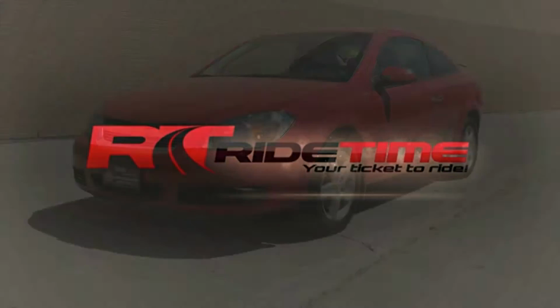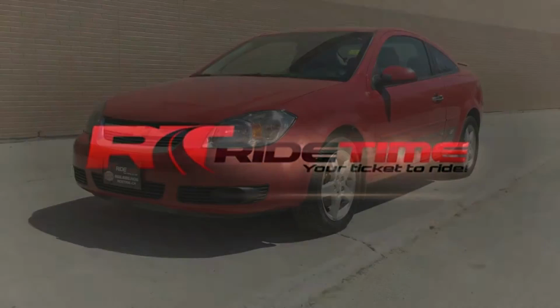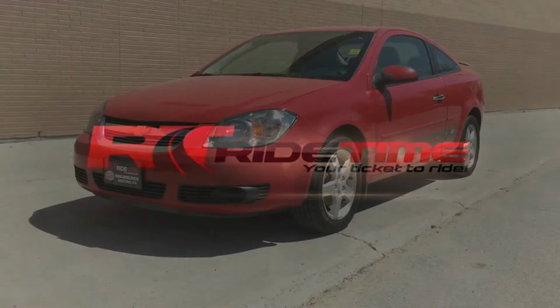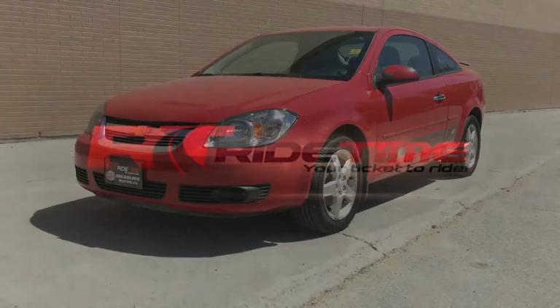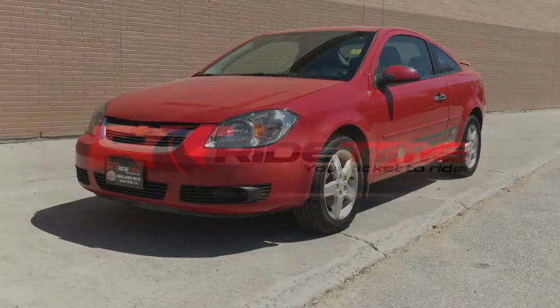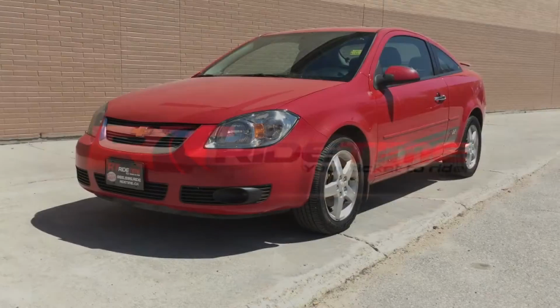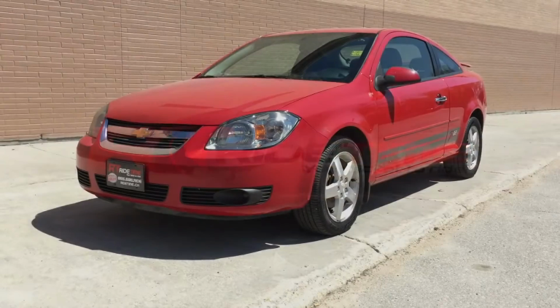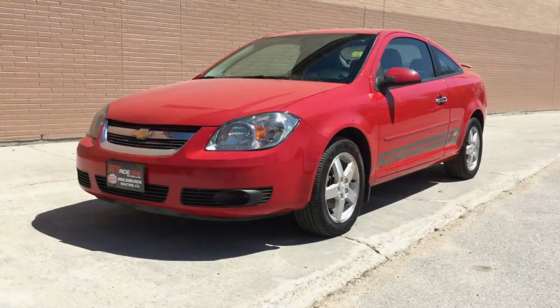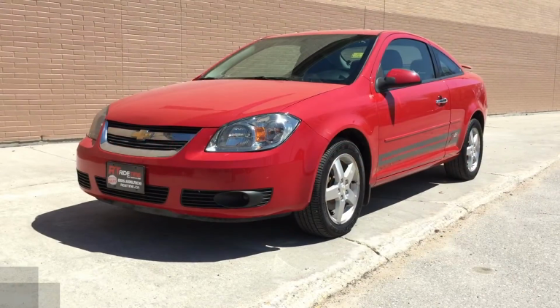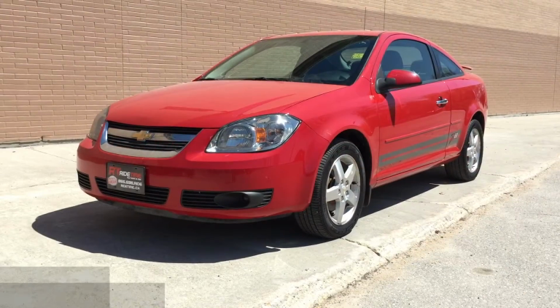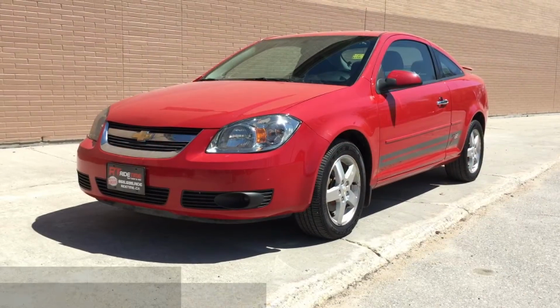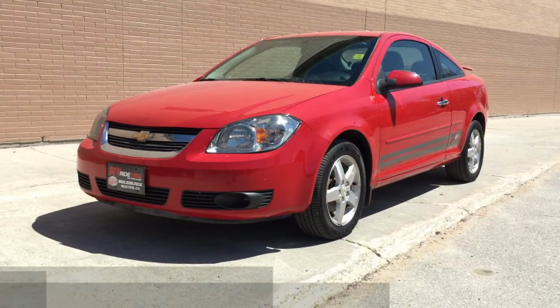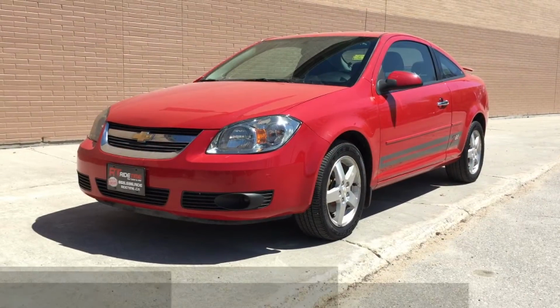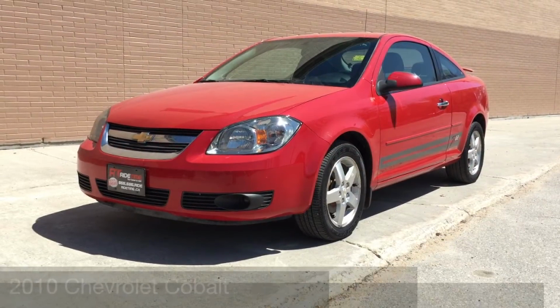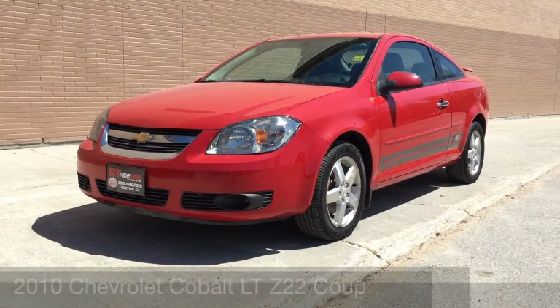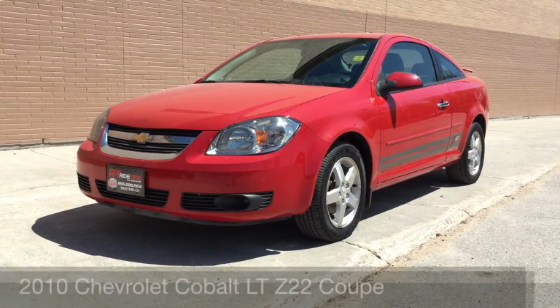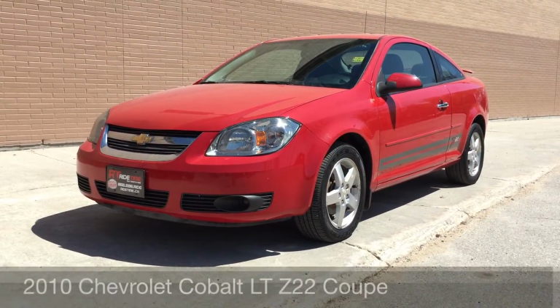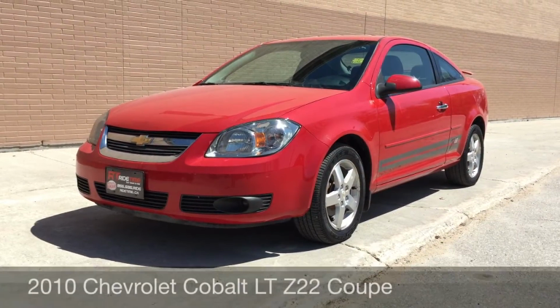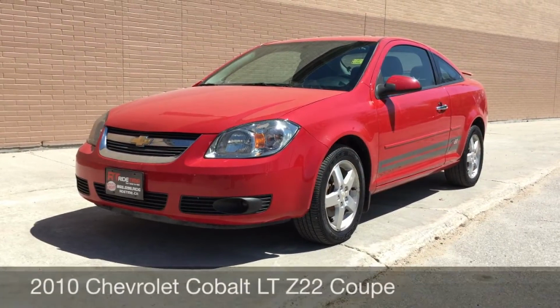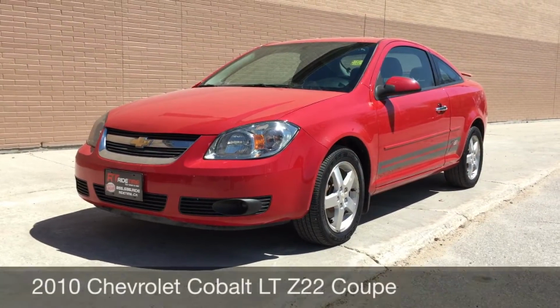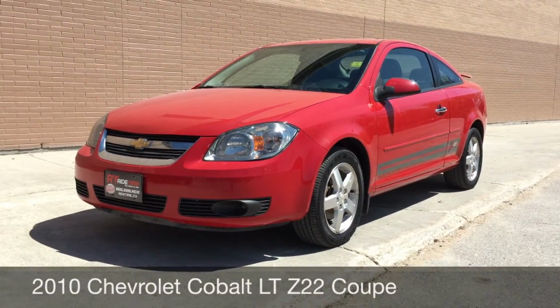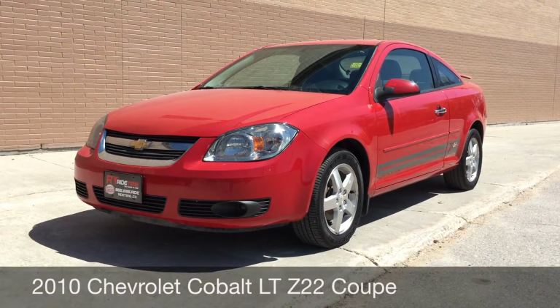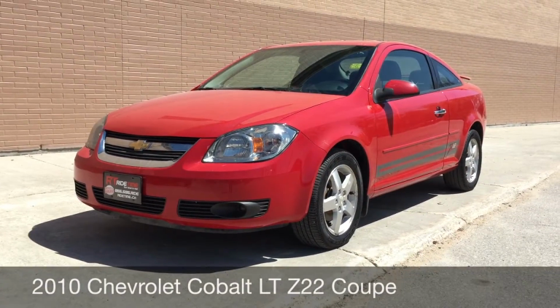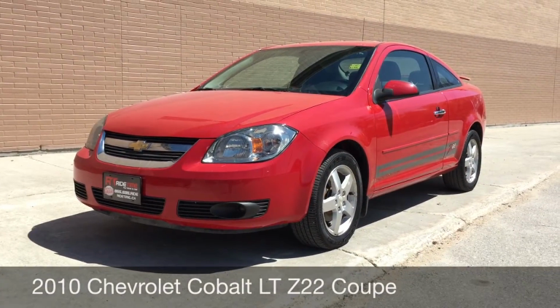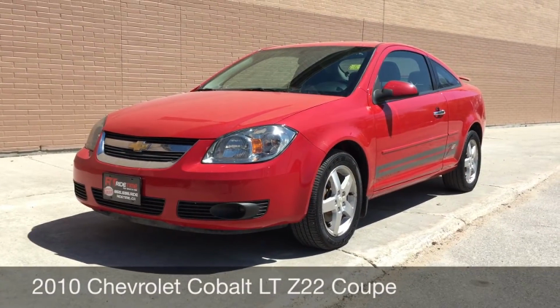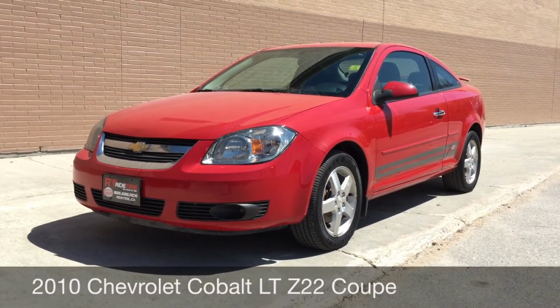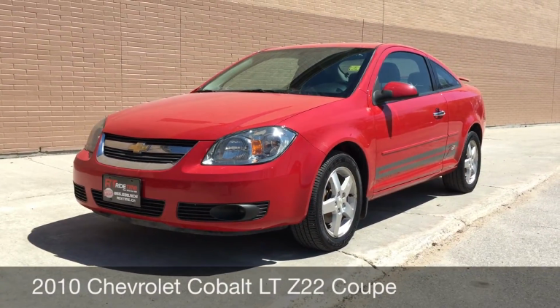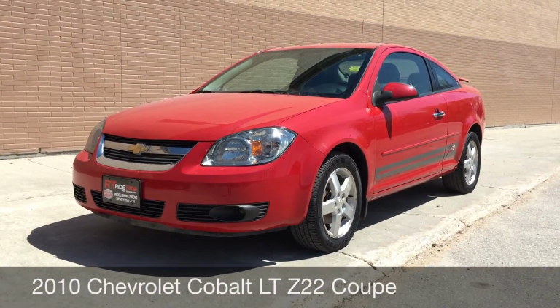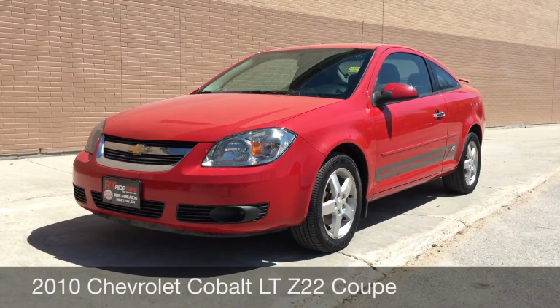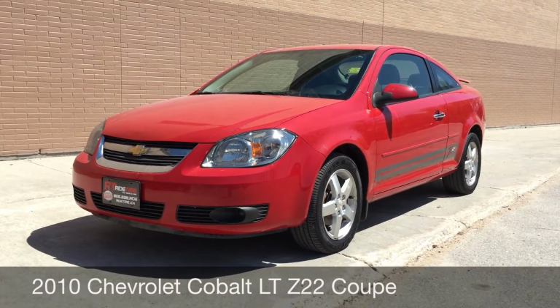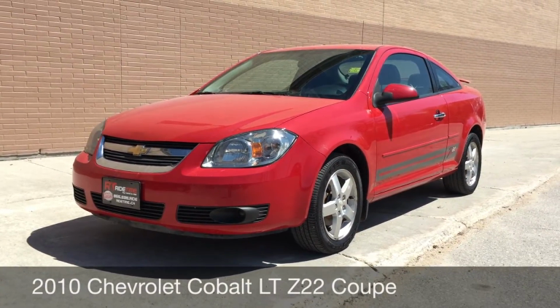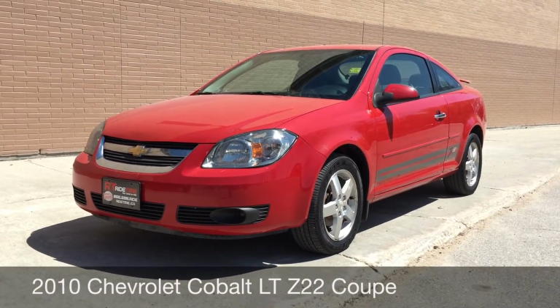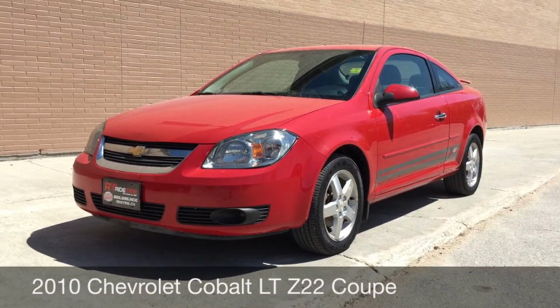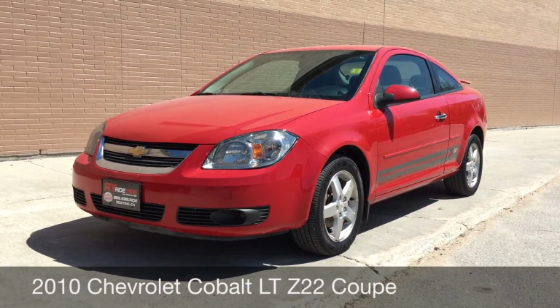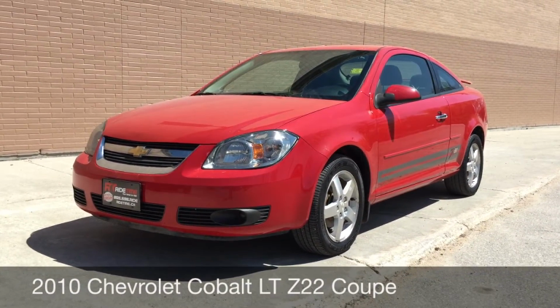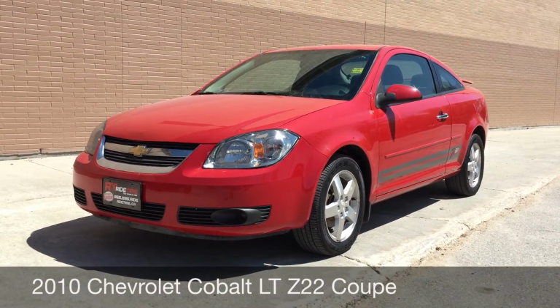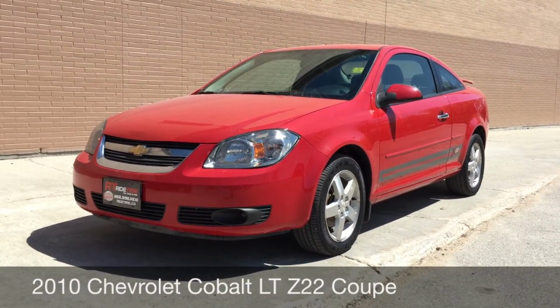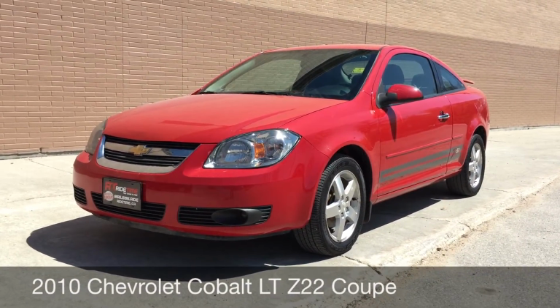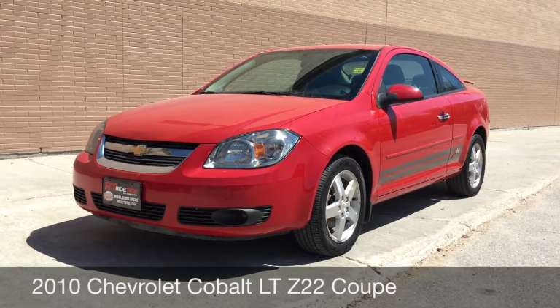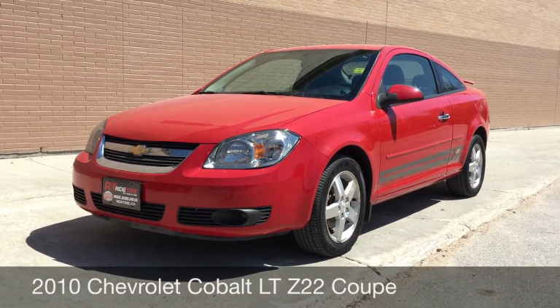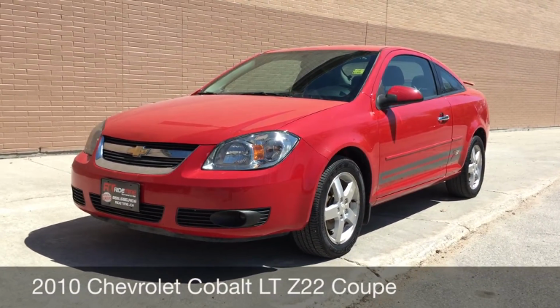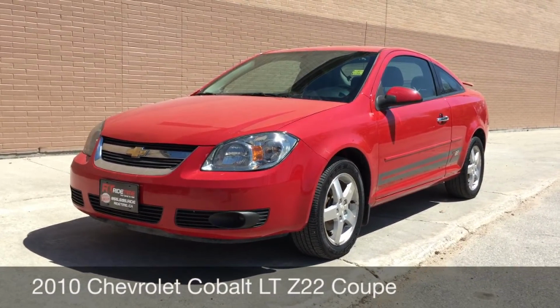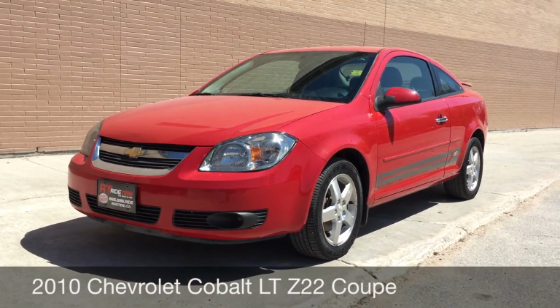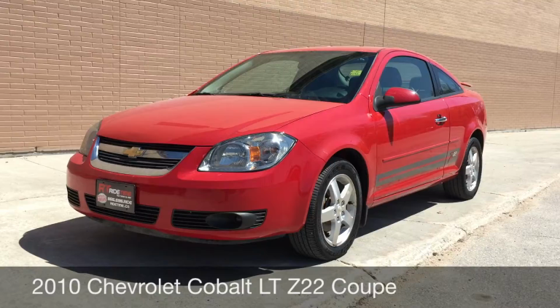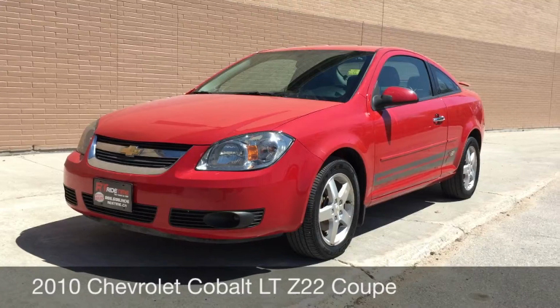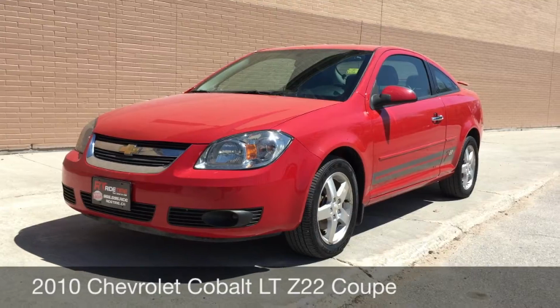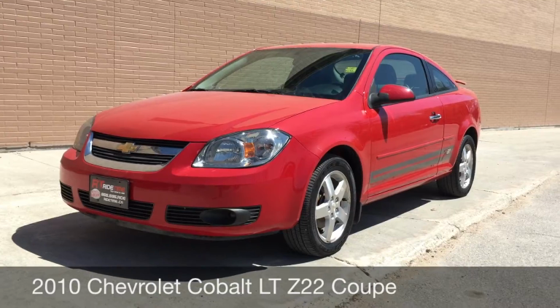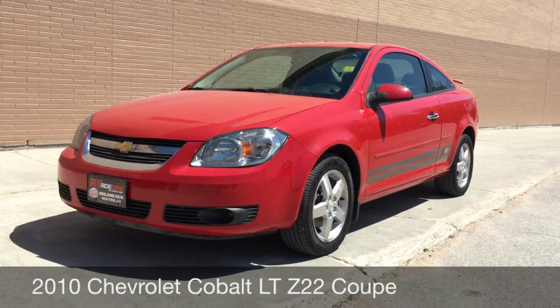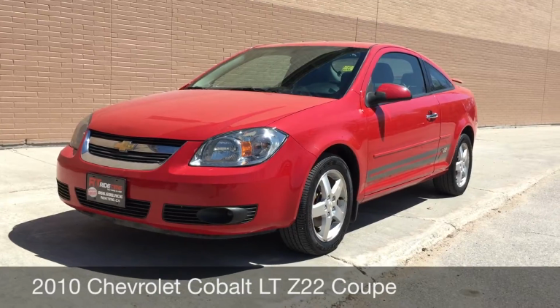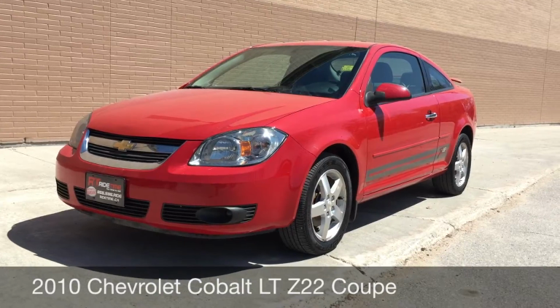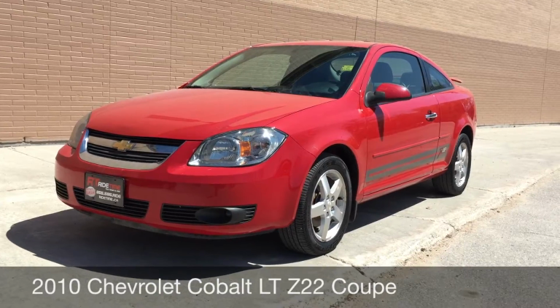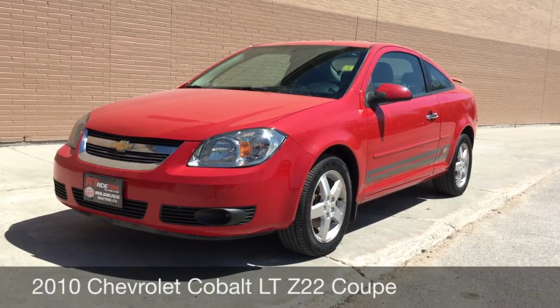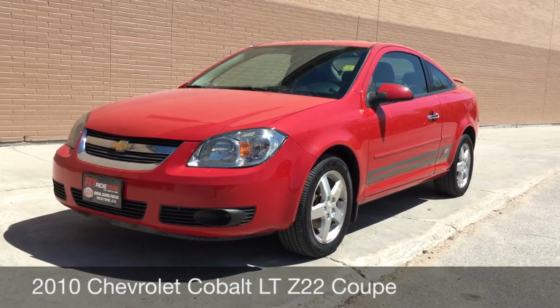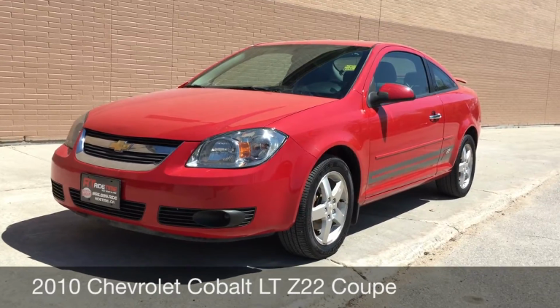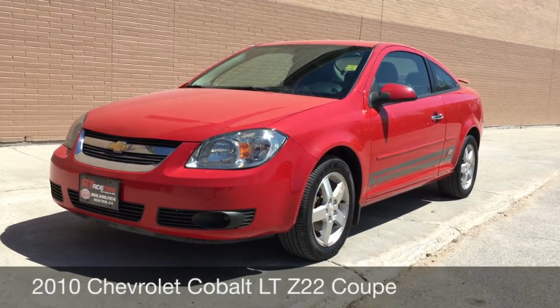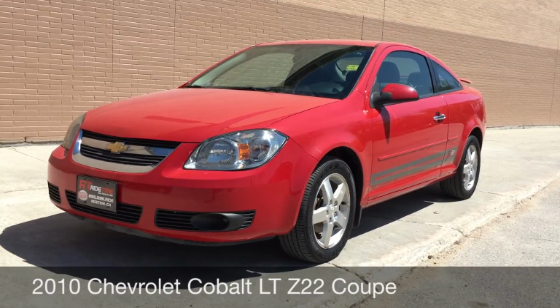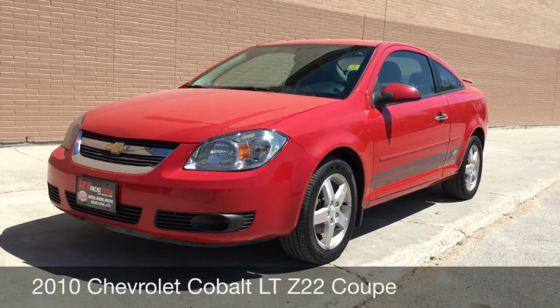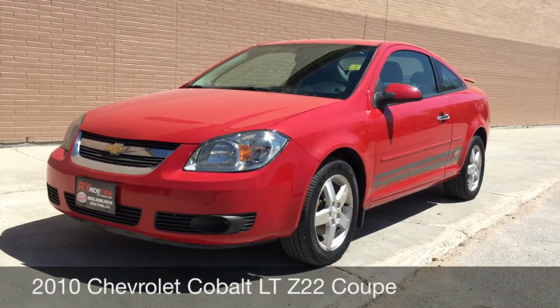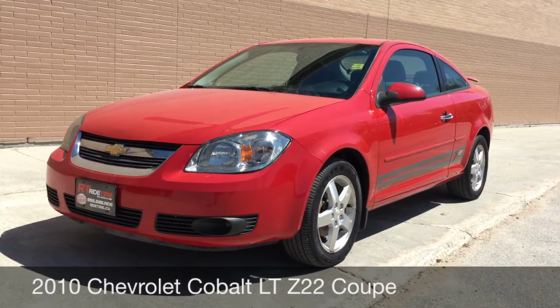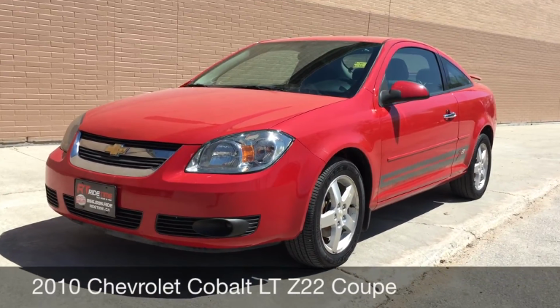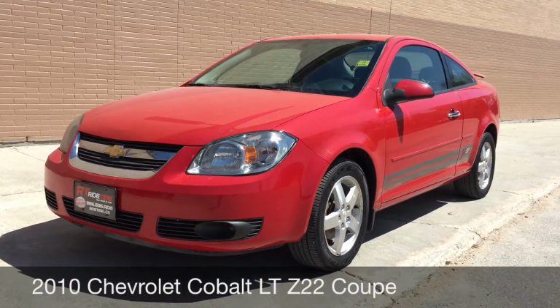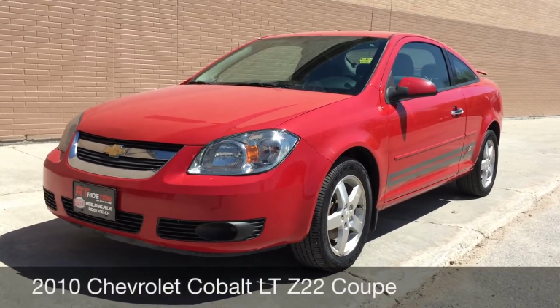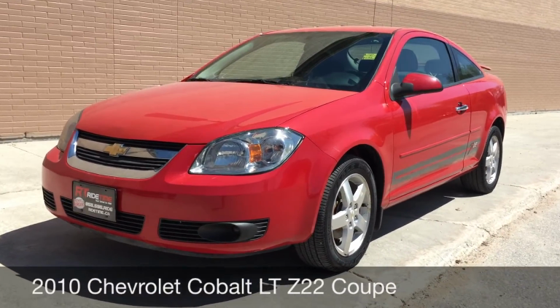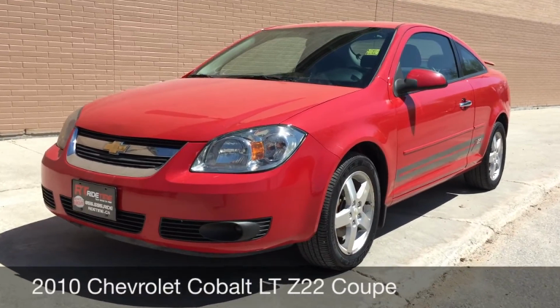Hey Rides, I'm 2Locations. This here is a 2010 Chevrolet Cobalt LT Coupe with Z22 package.